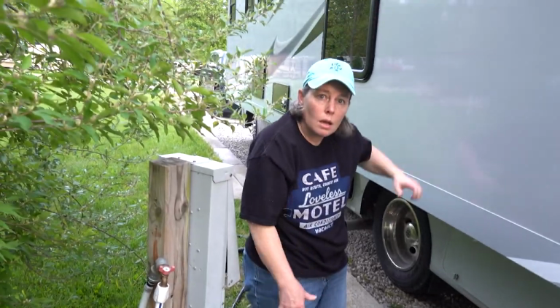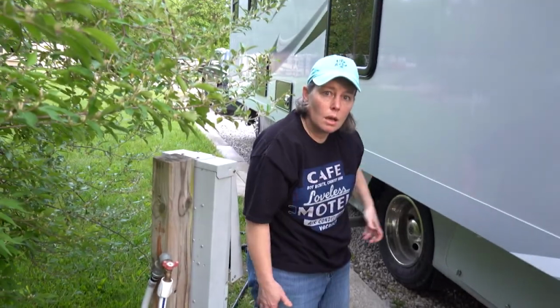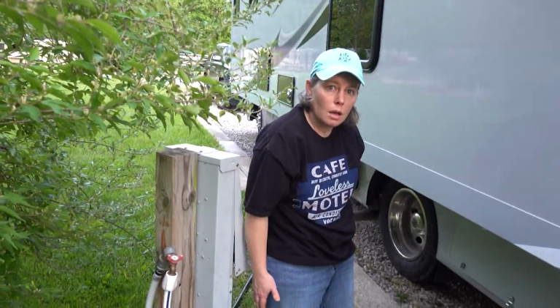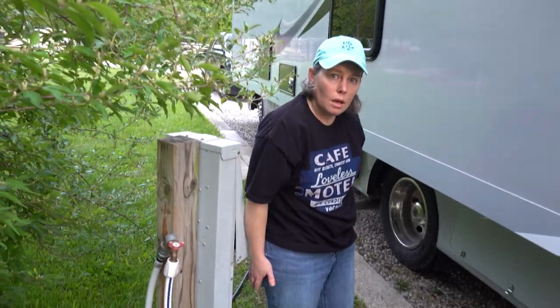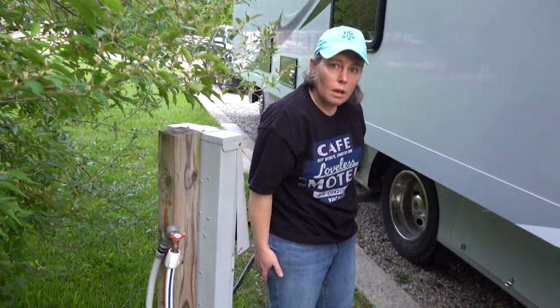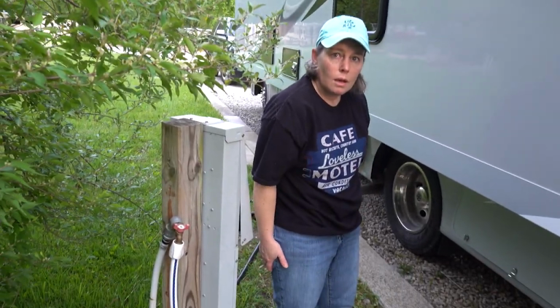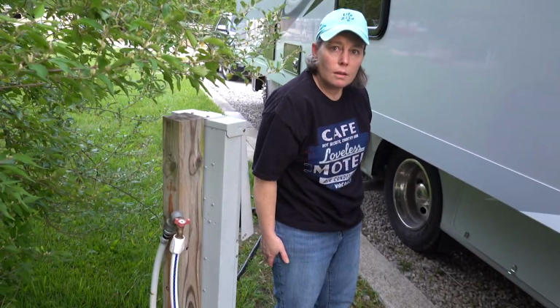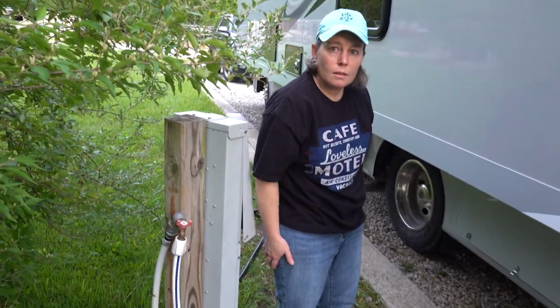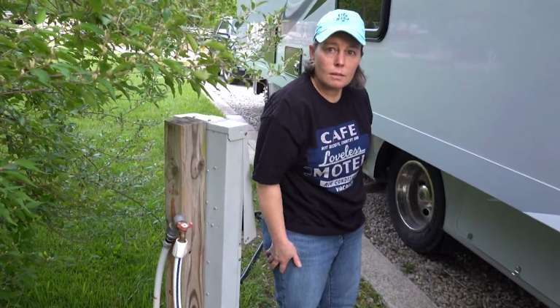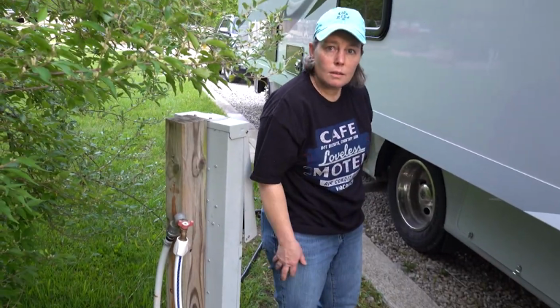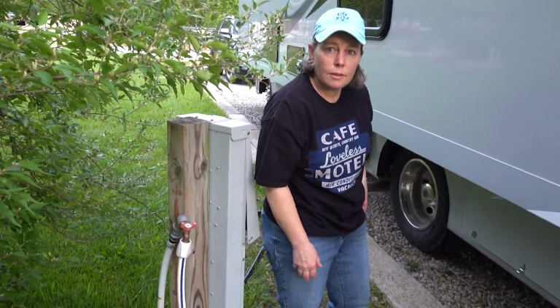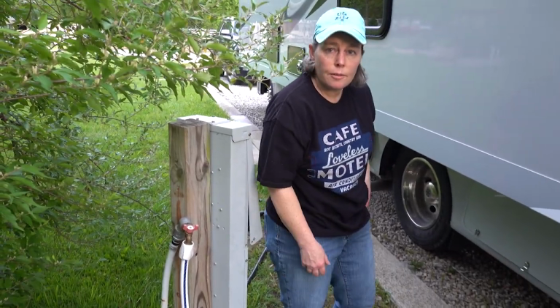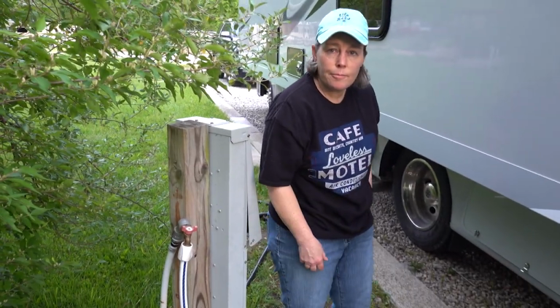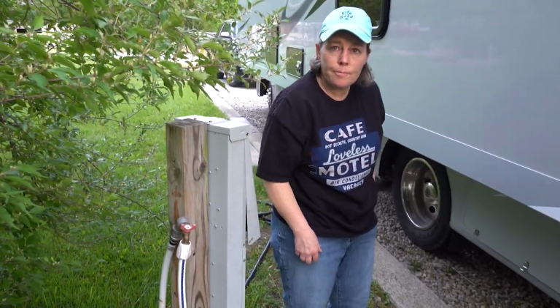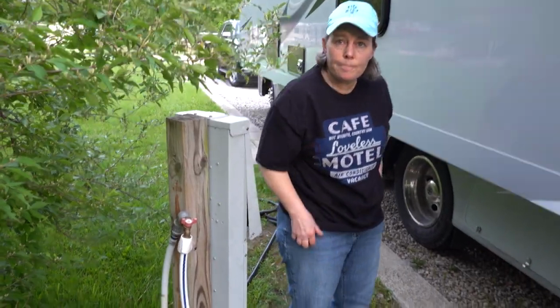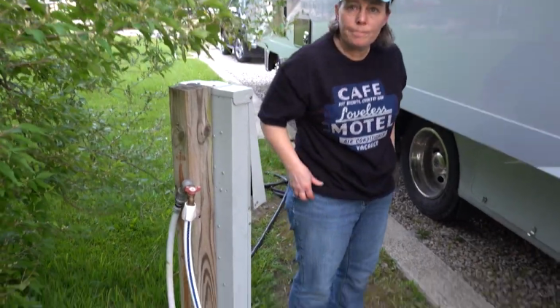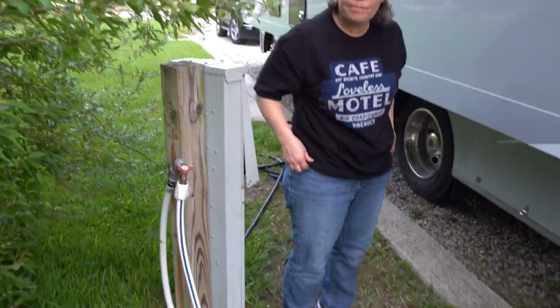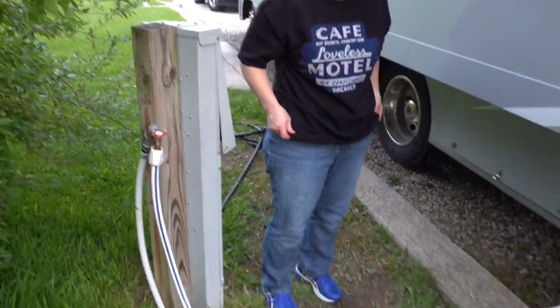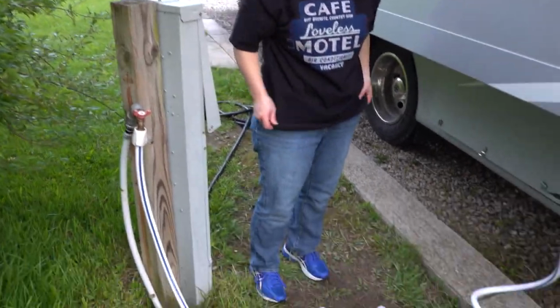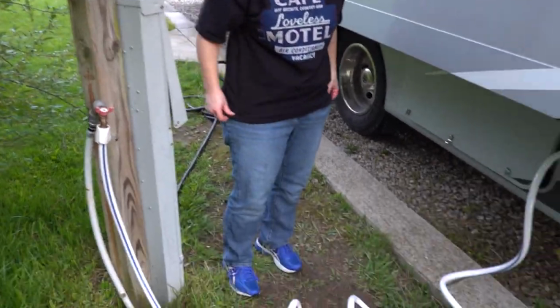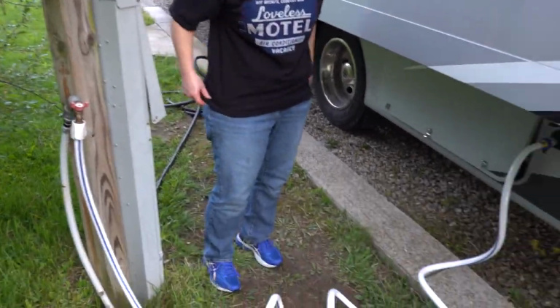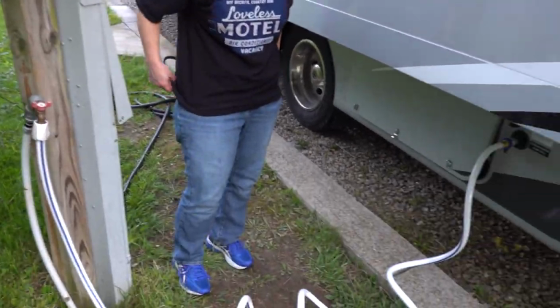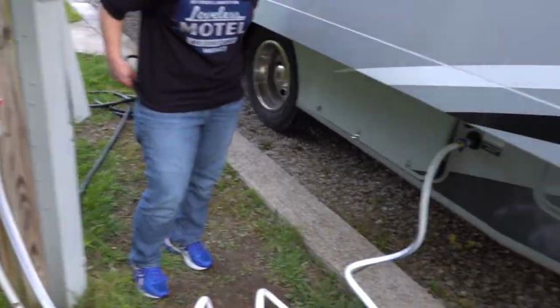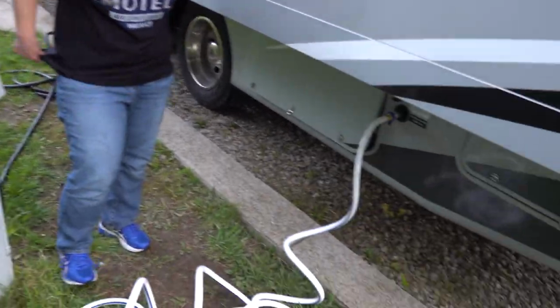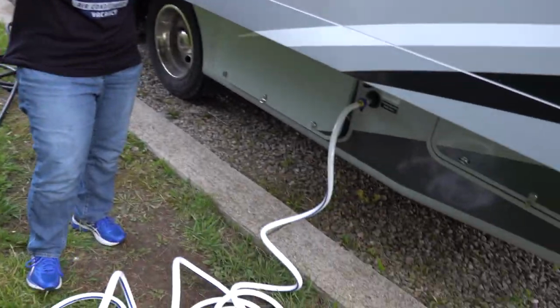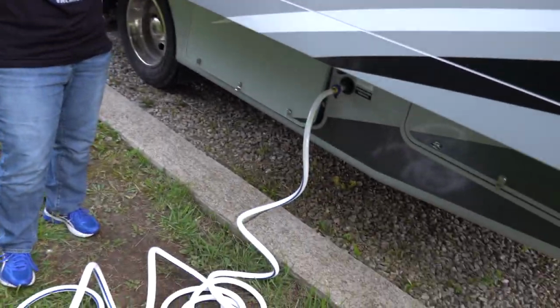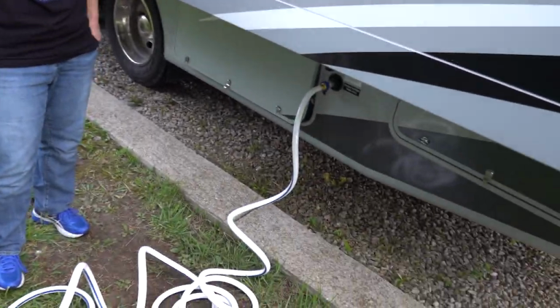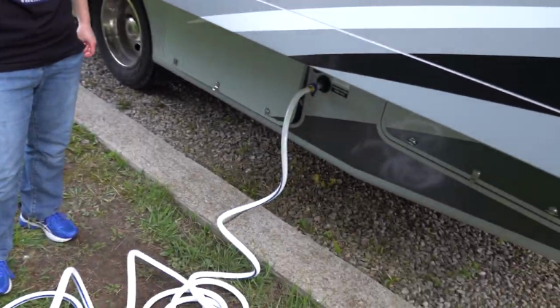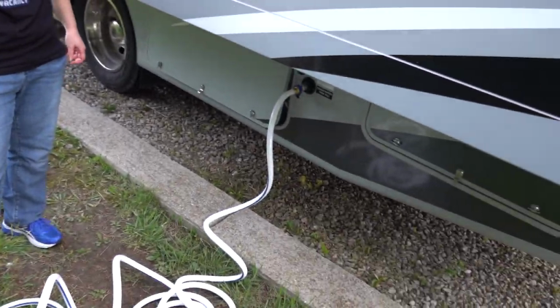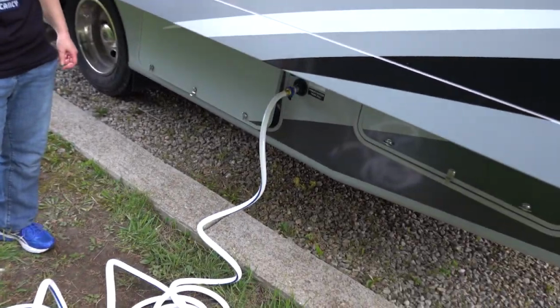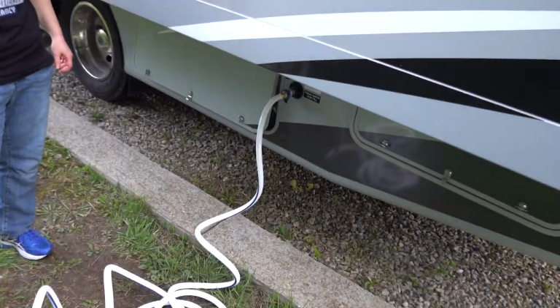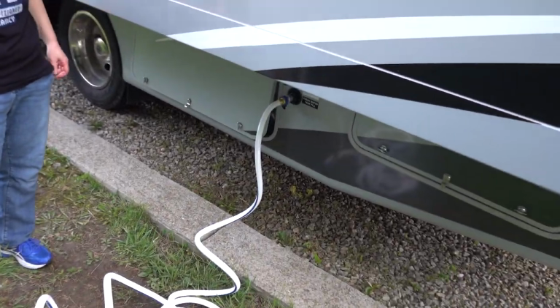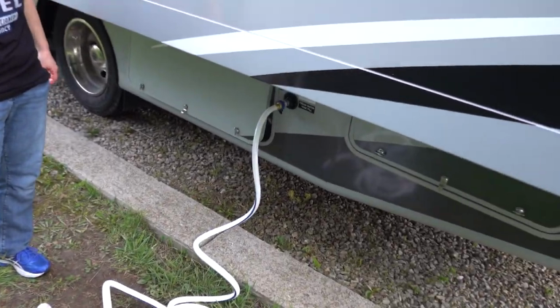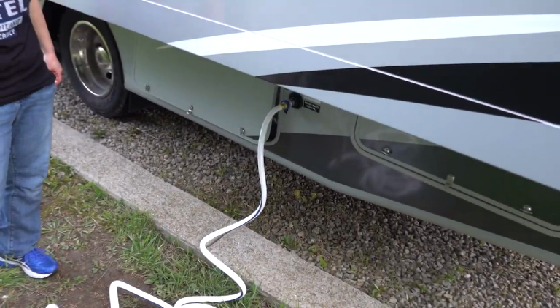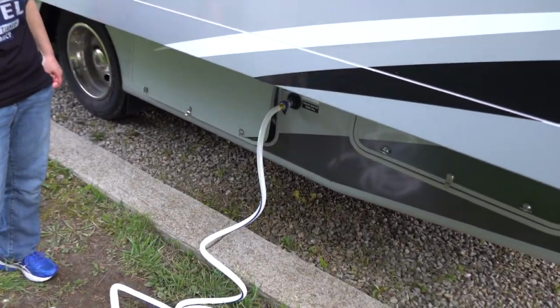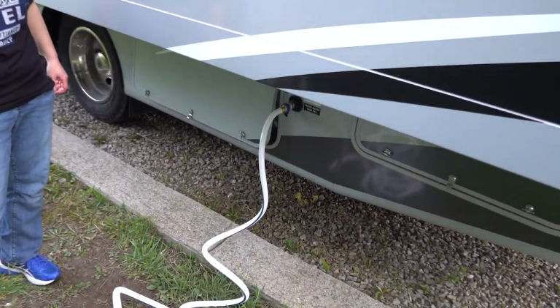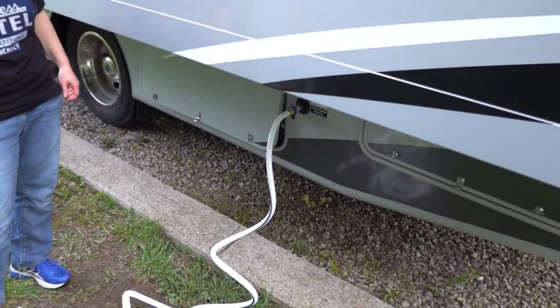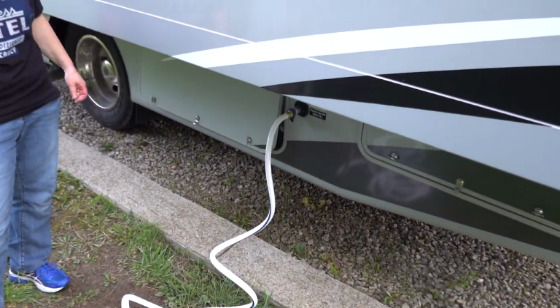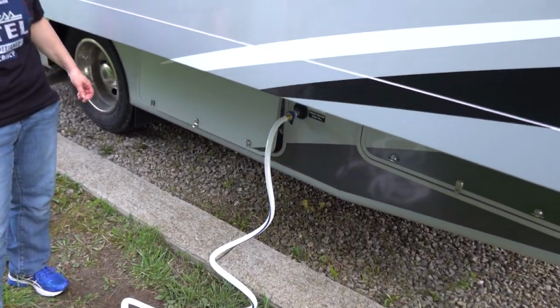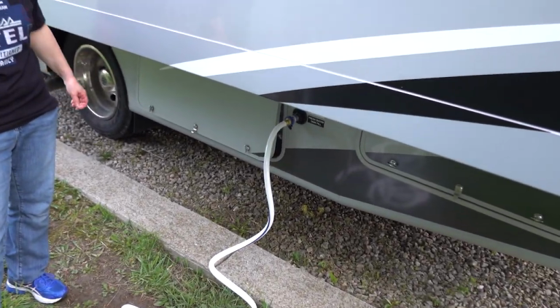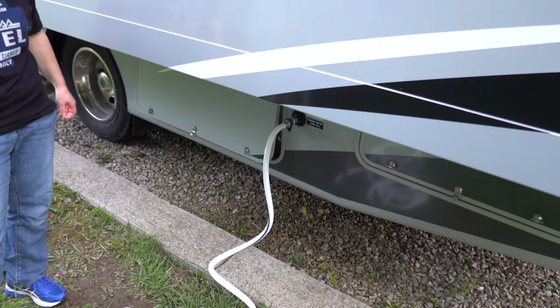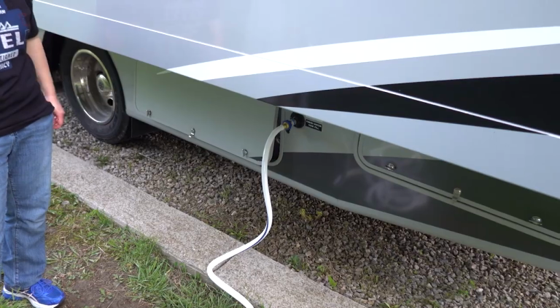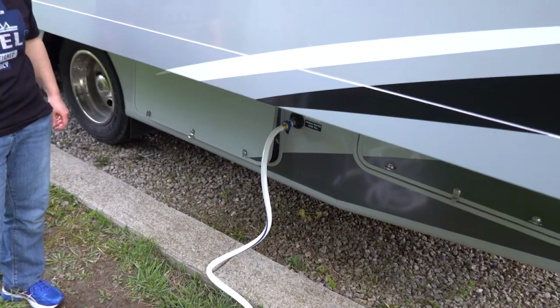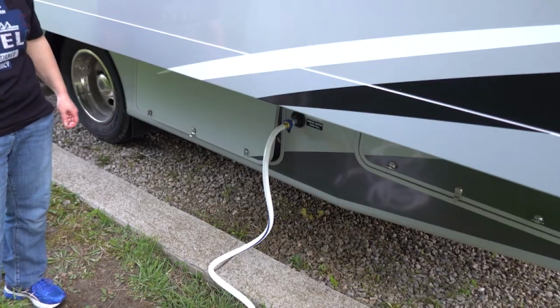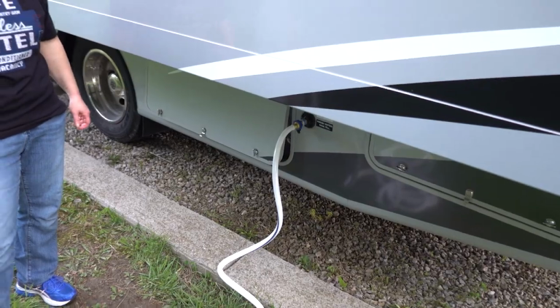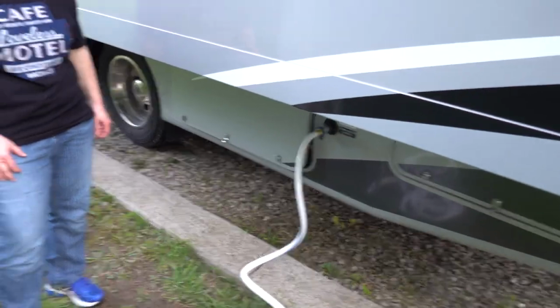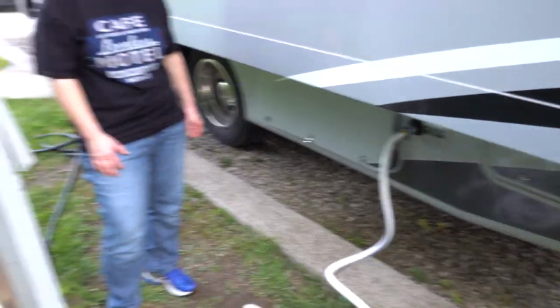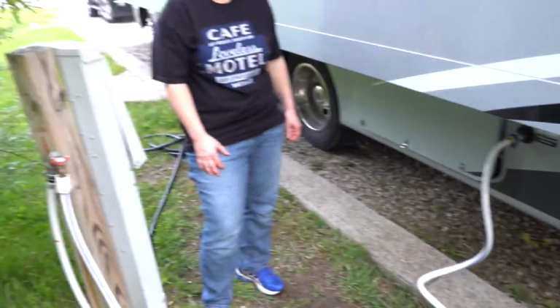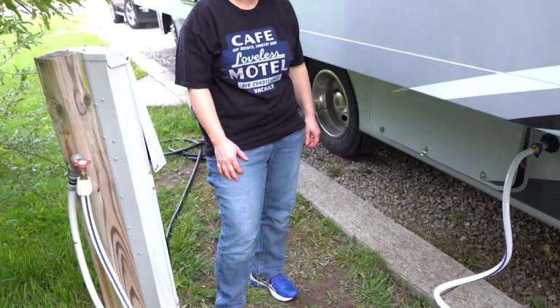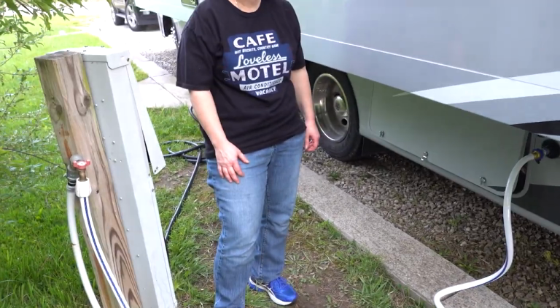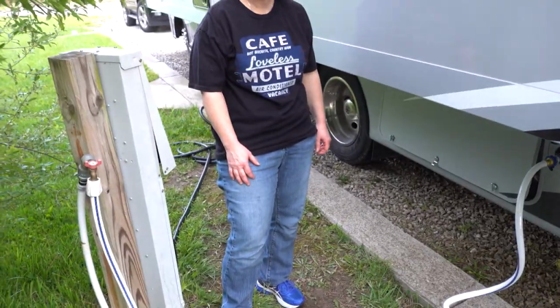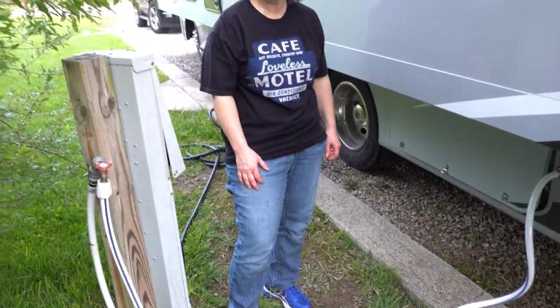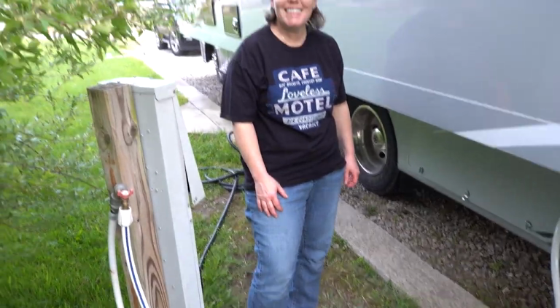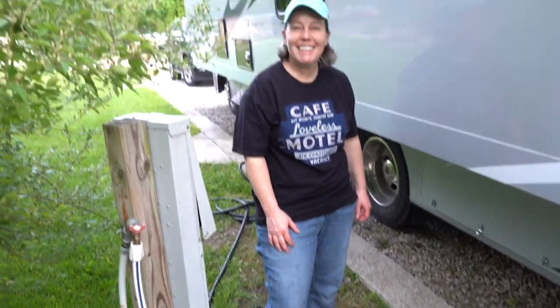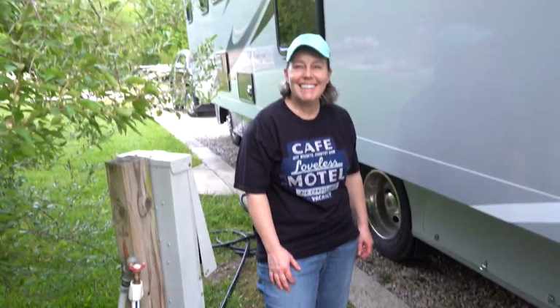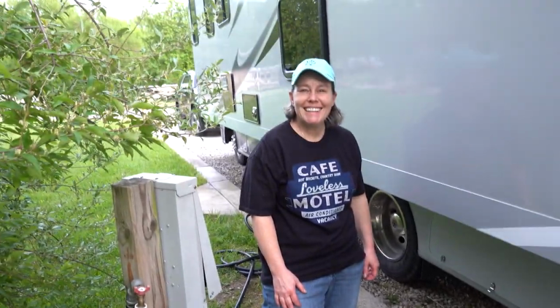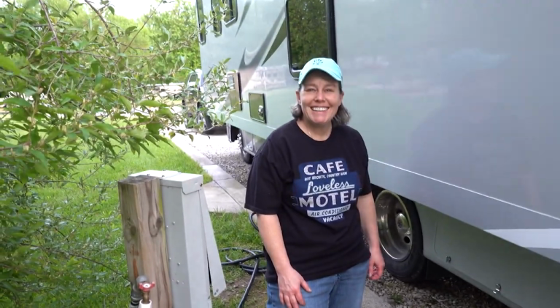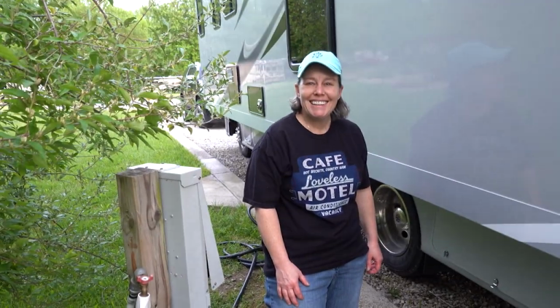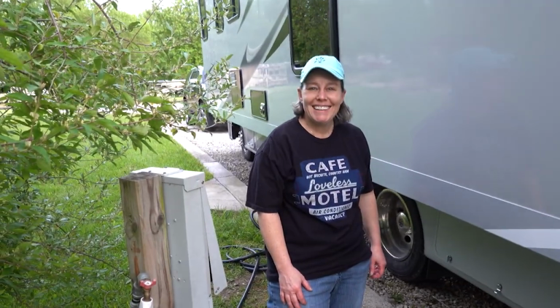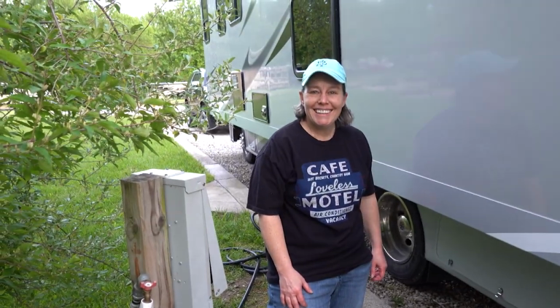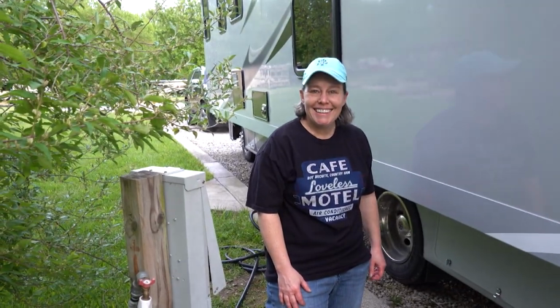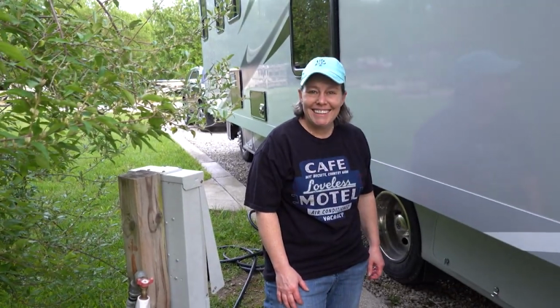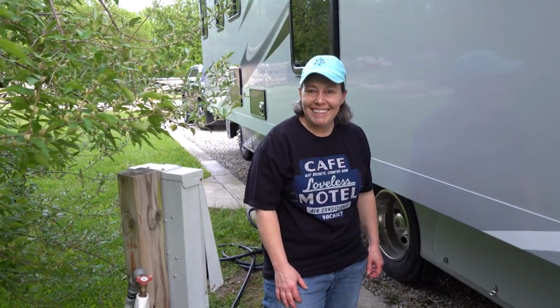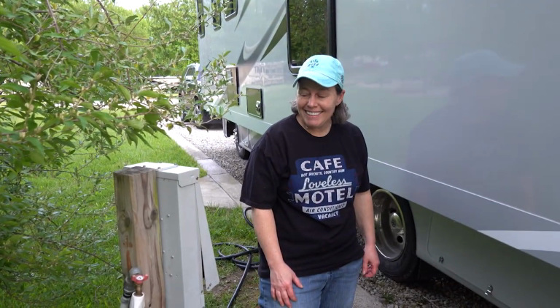Now we're just going to let this run and we'll have water. All hooked up.